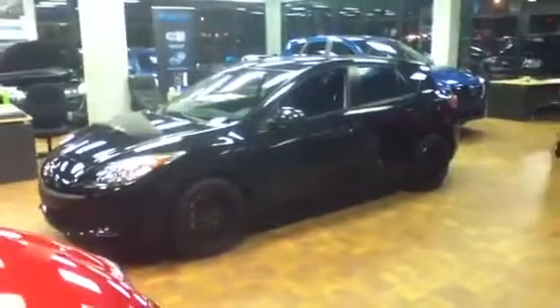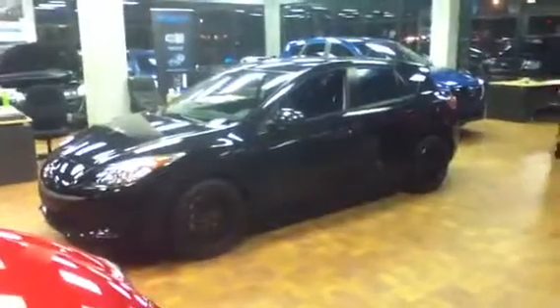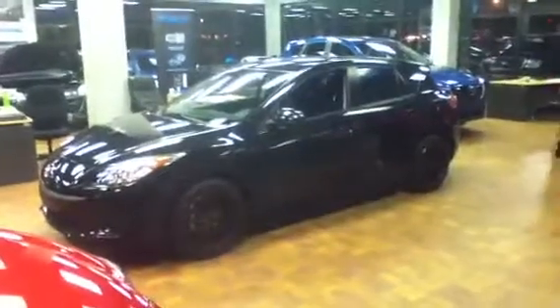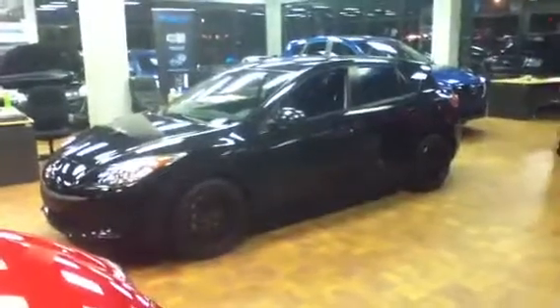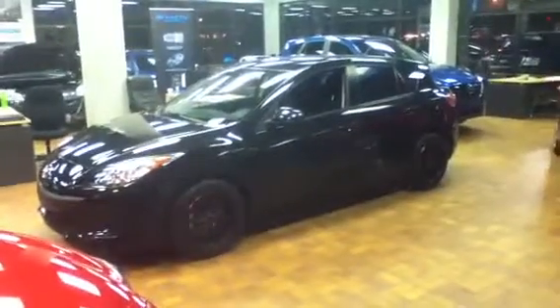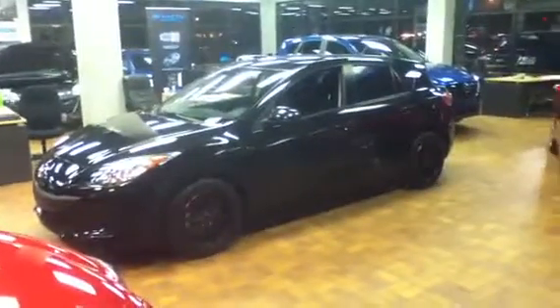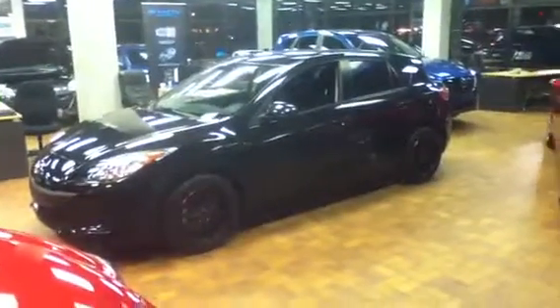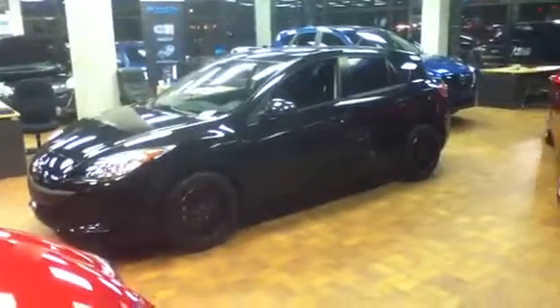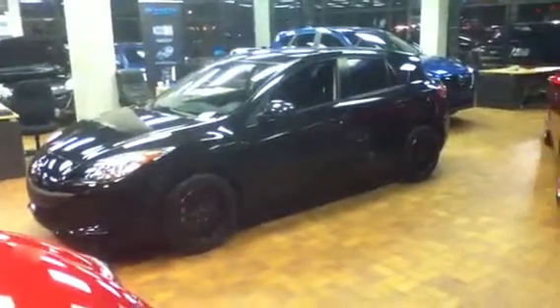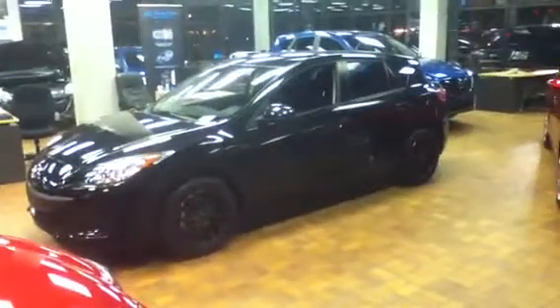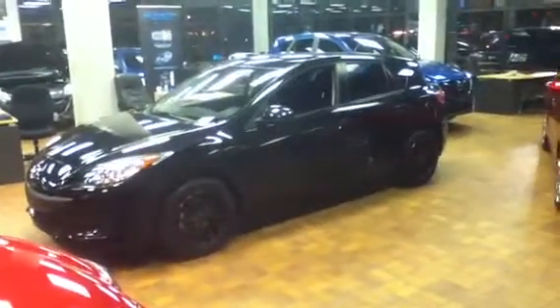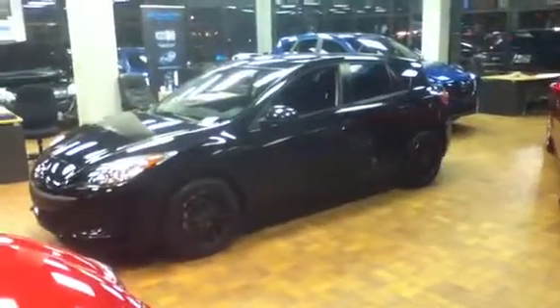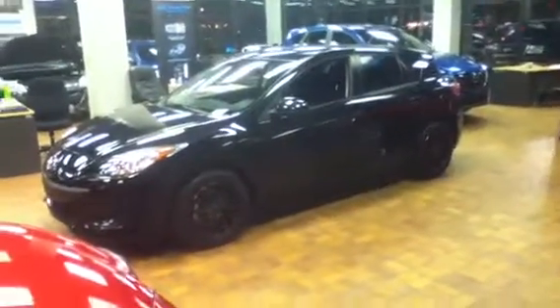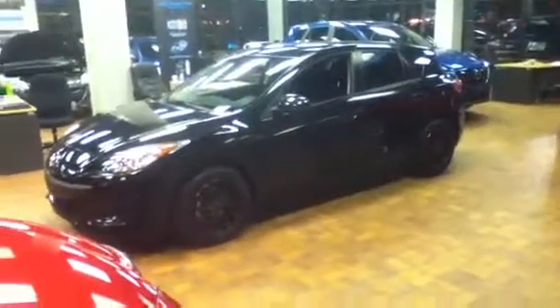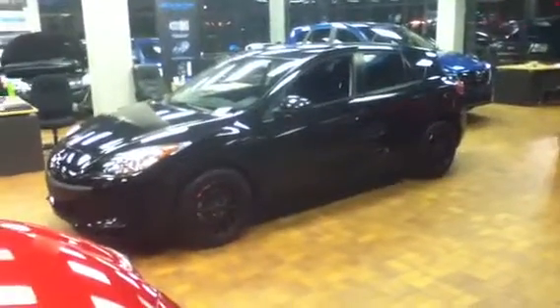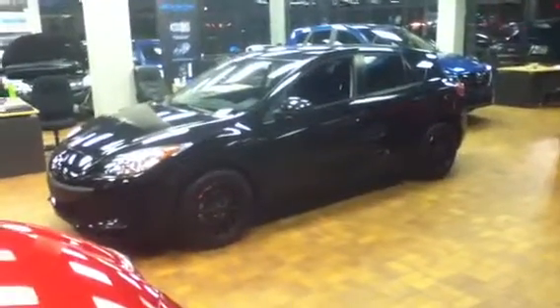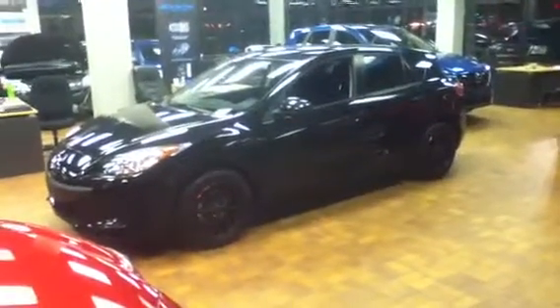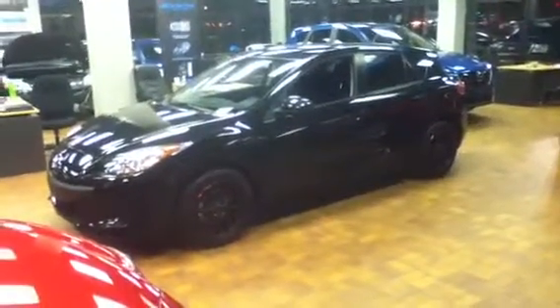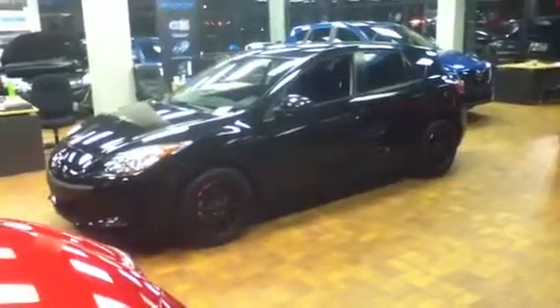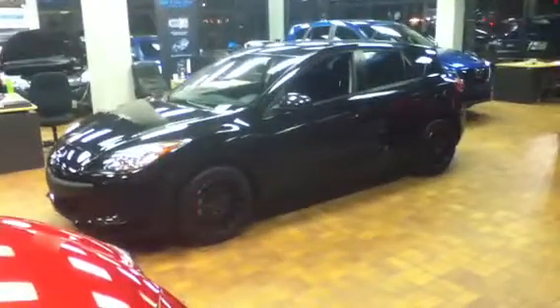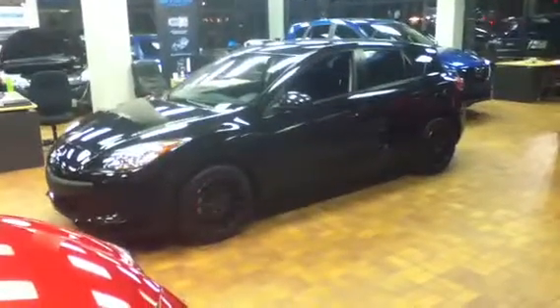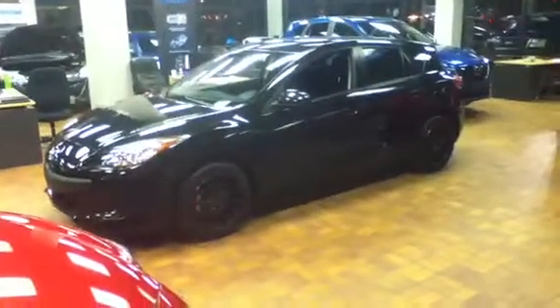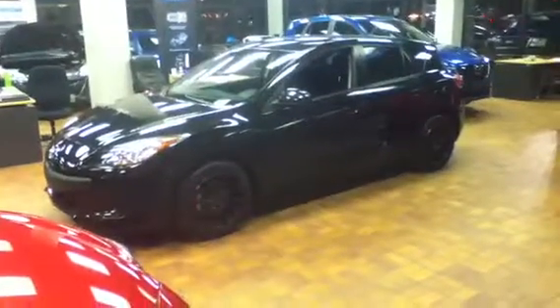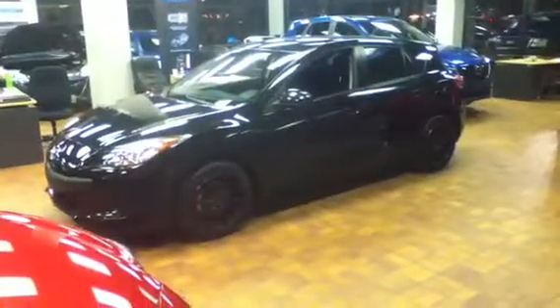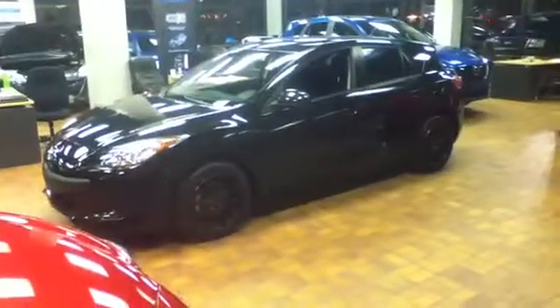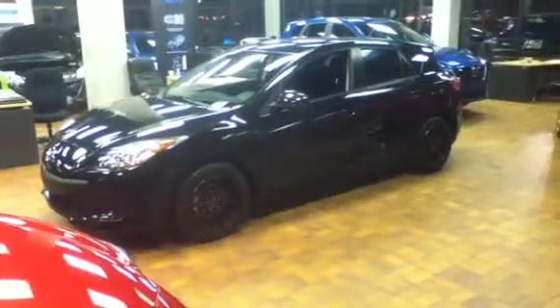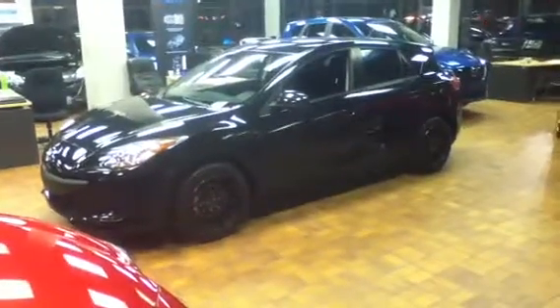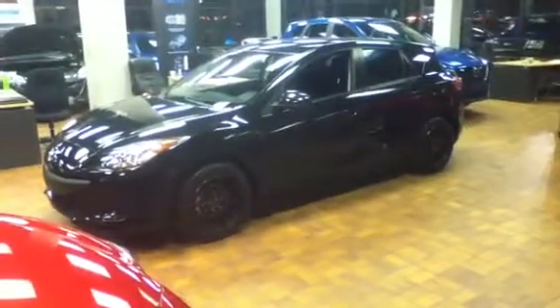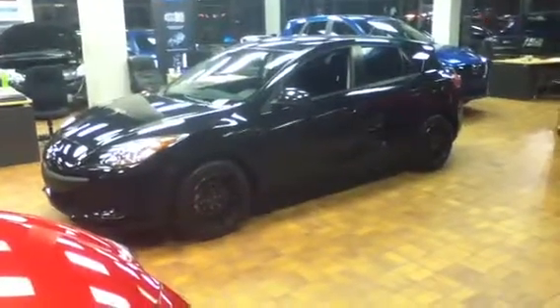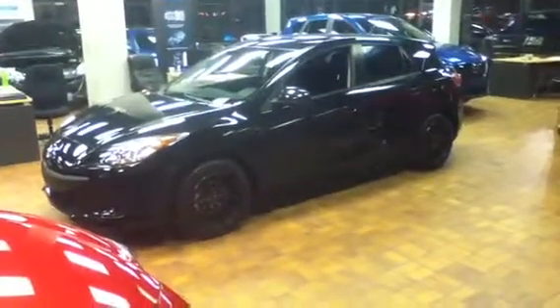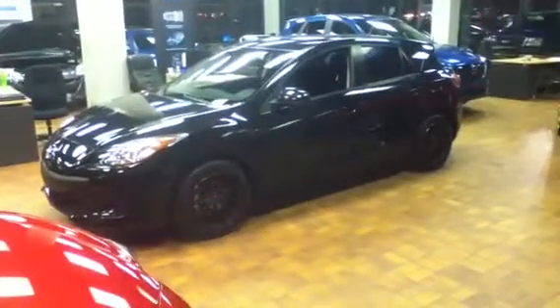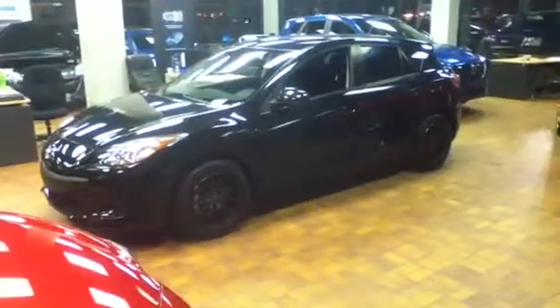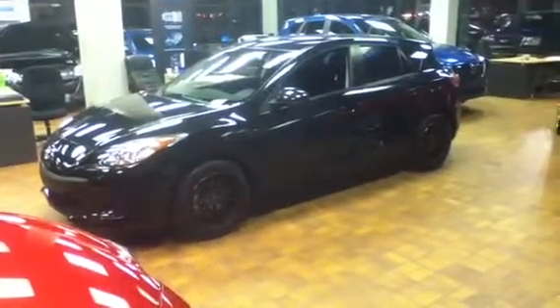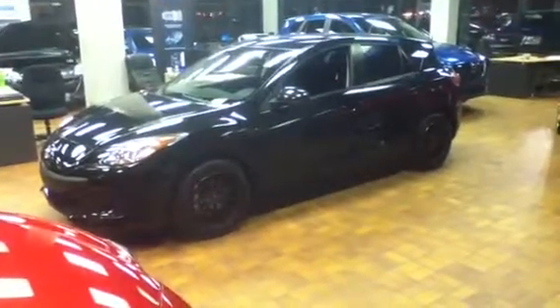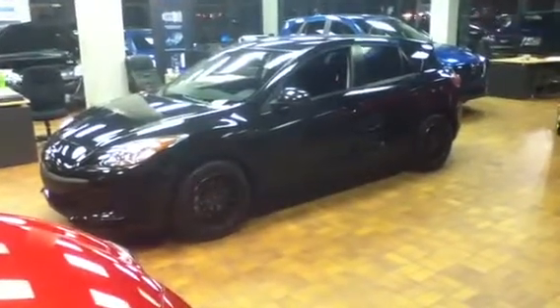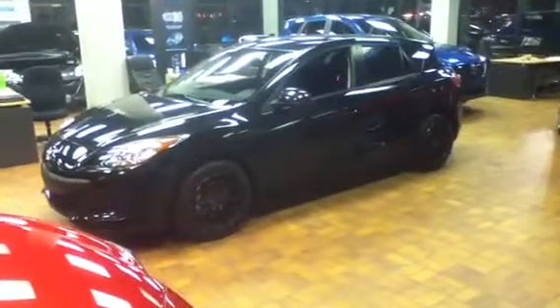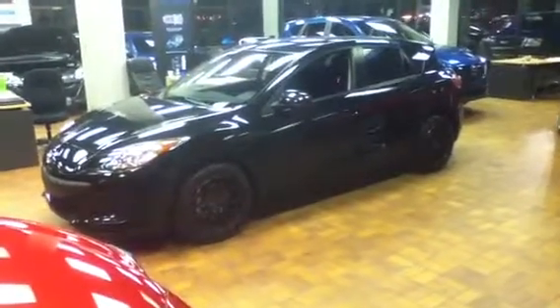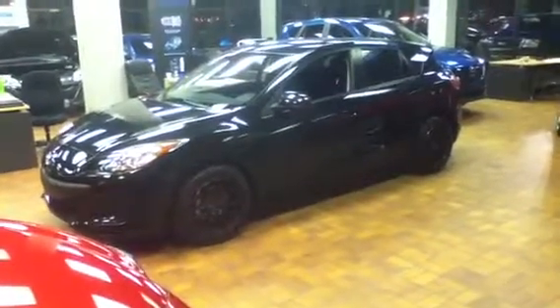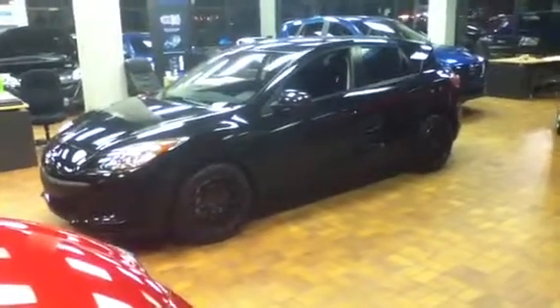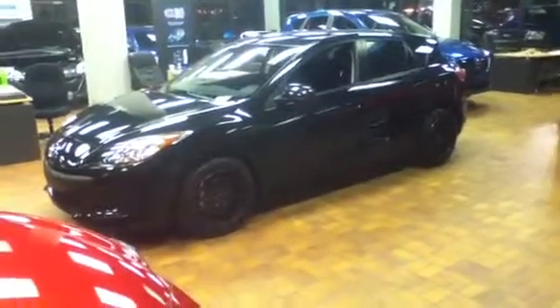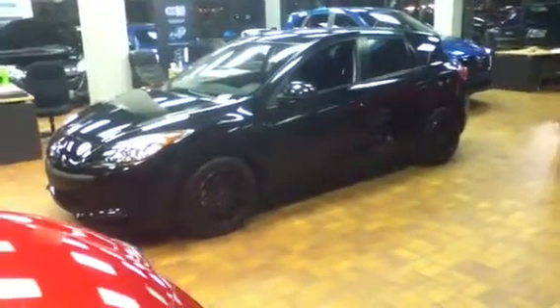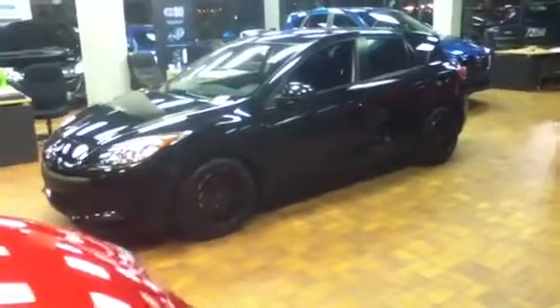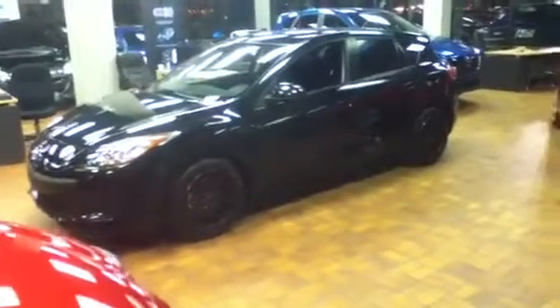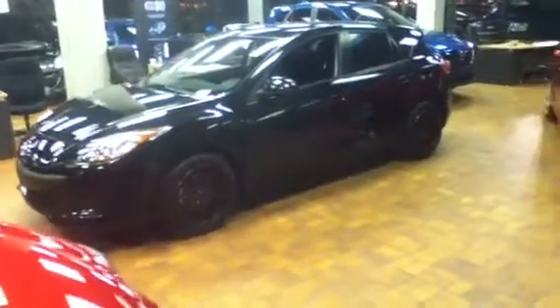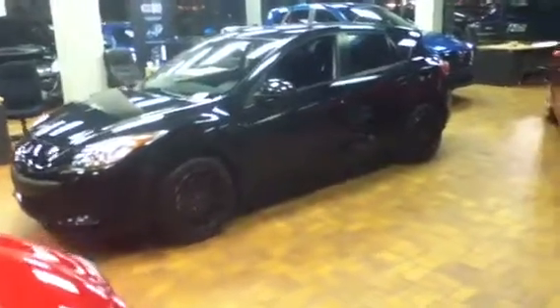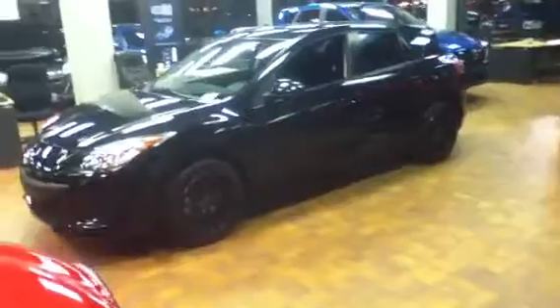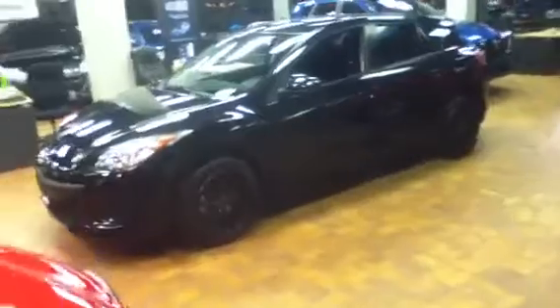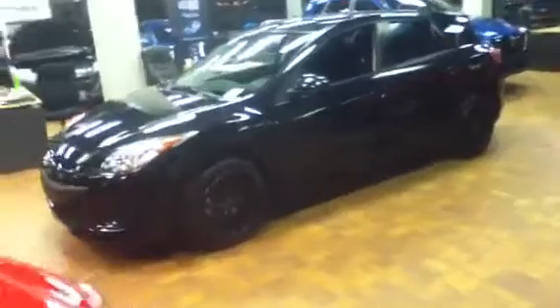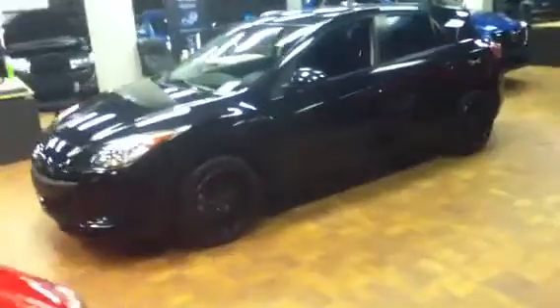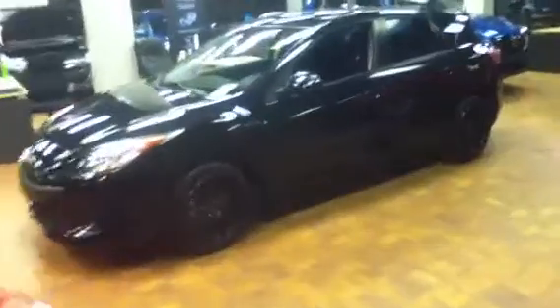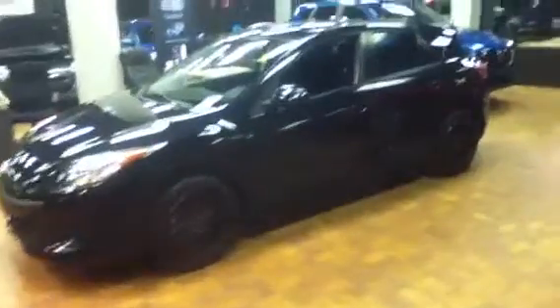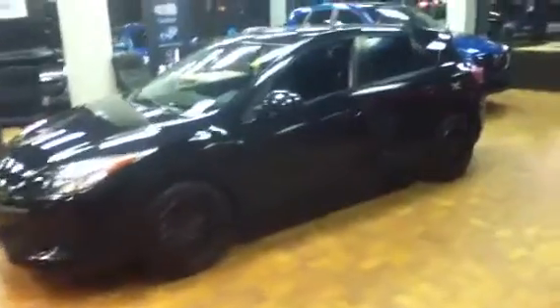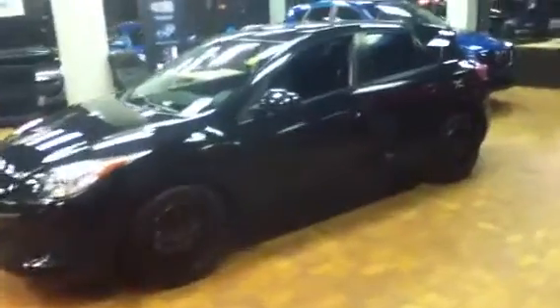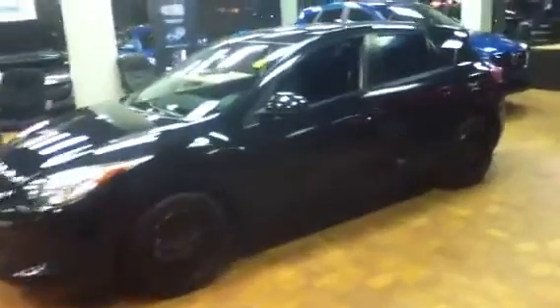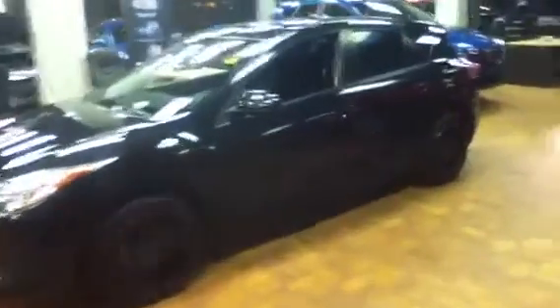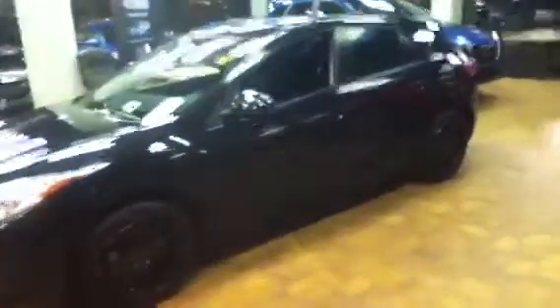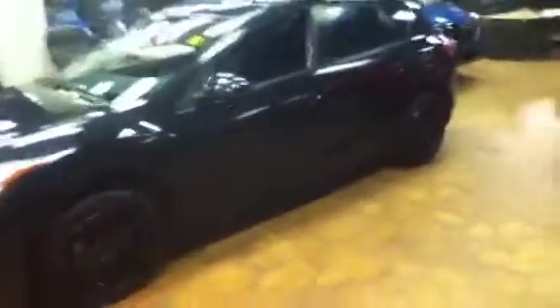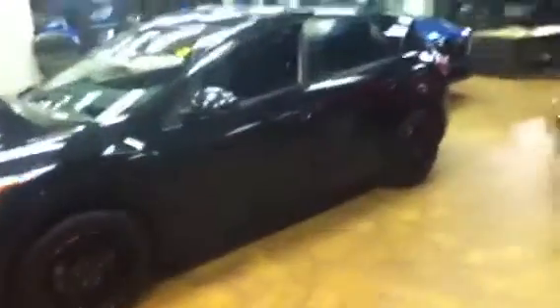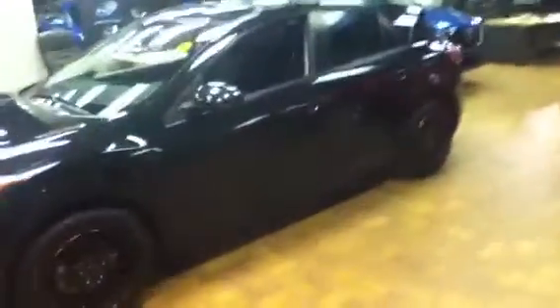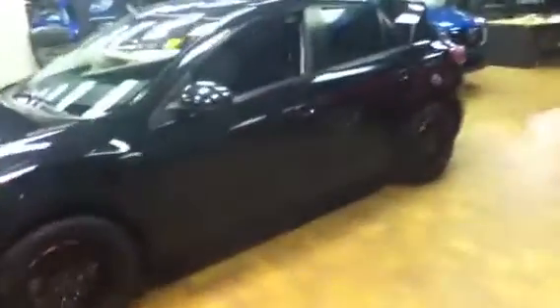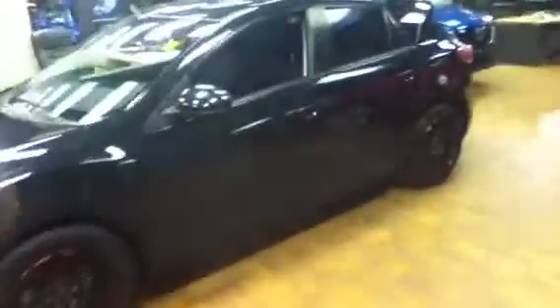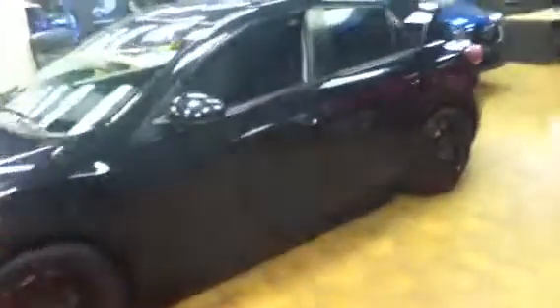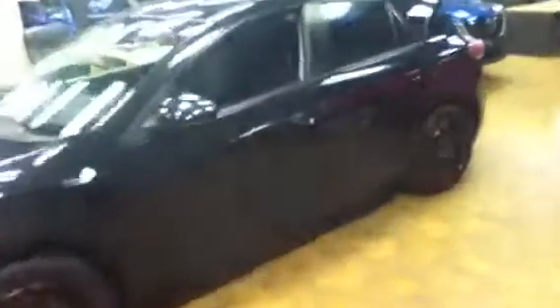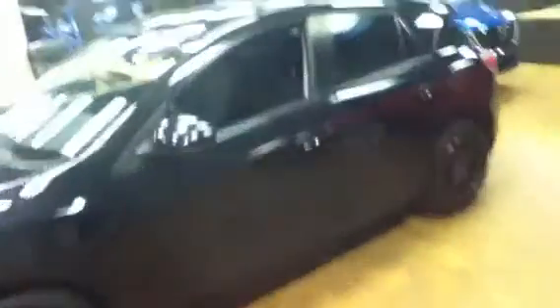This one does have a black set of rims with a nice red trim on it. It really sets the car apart.